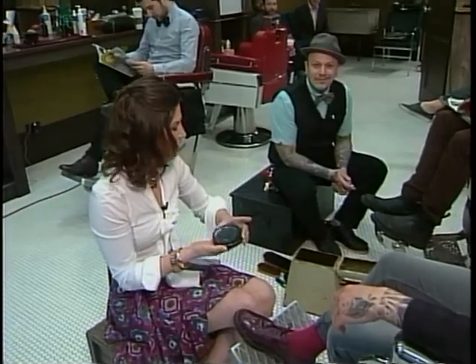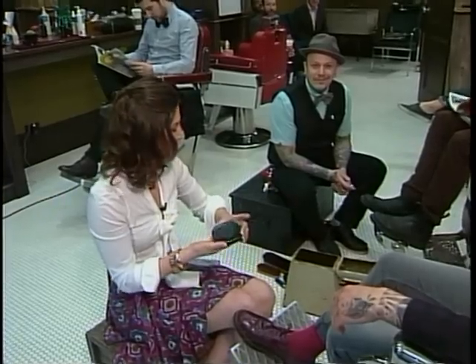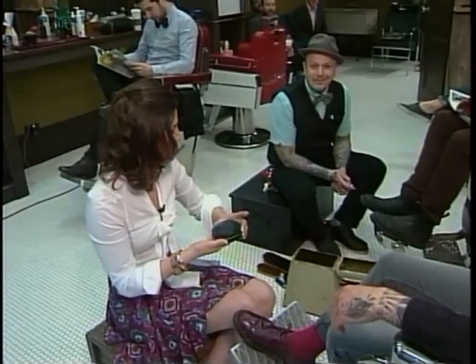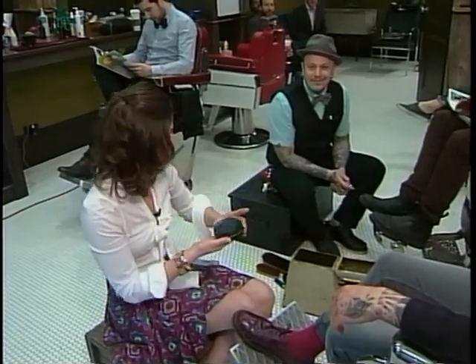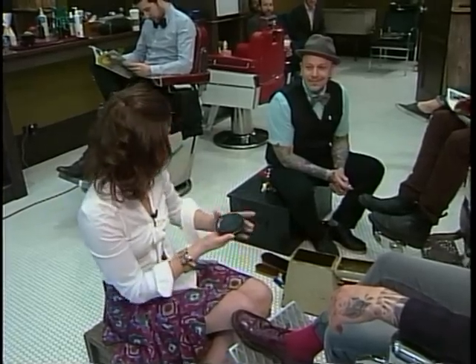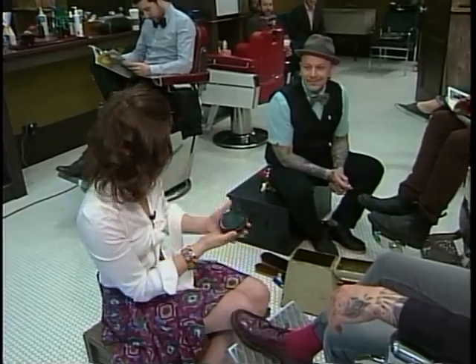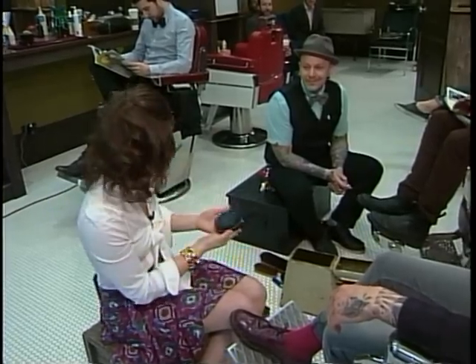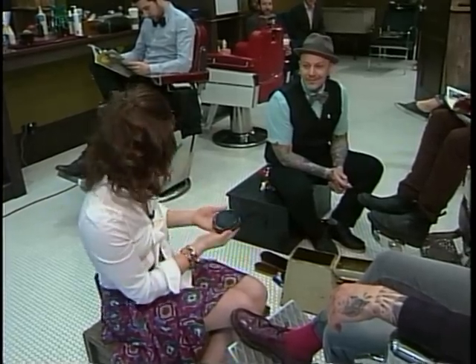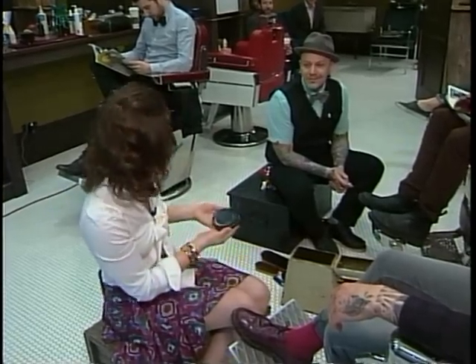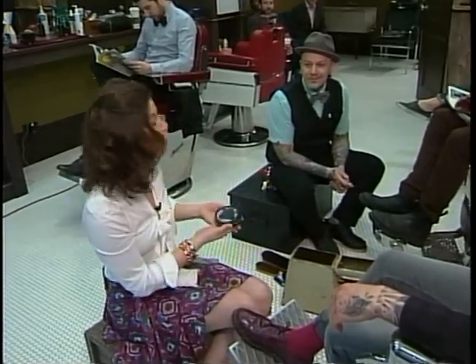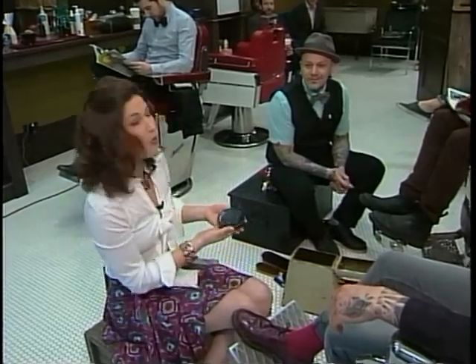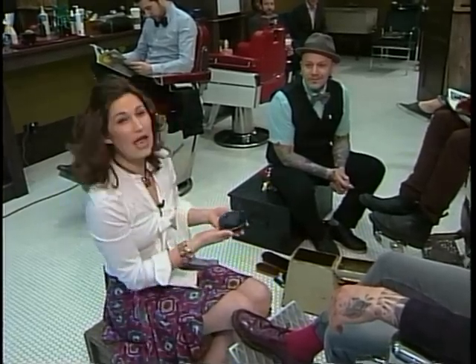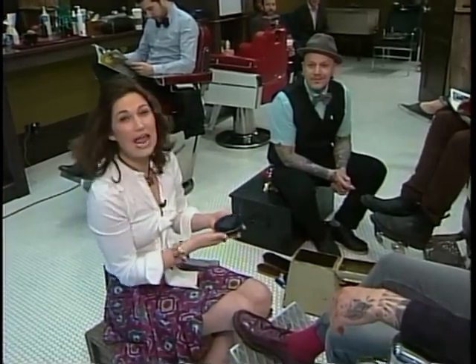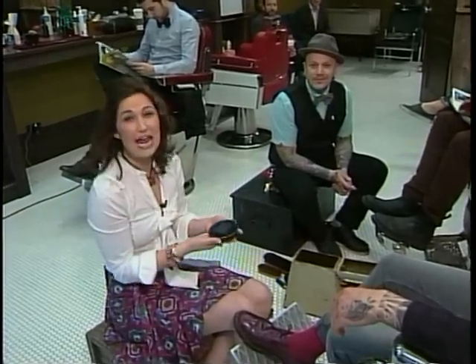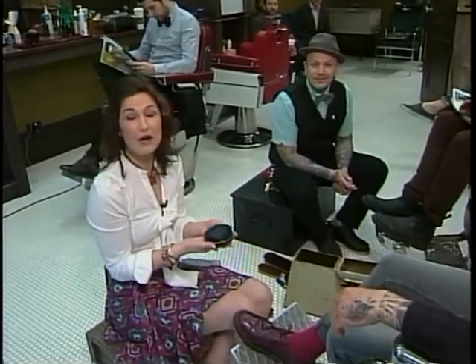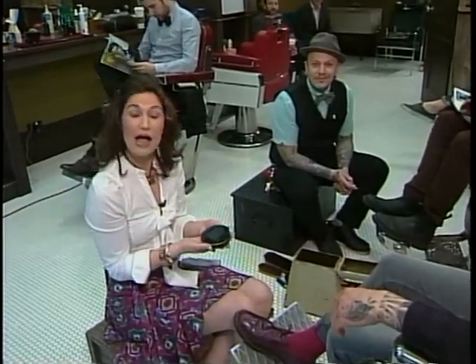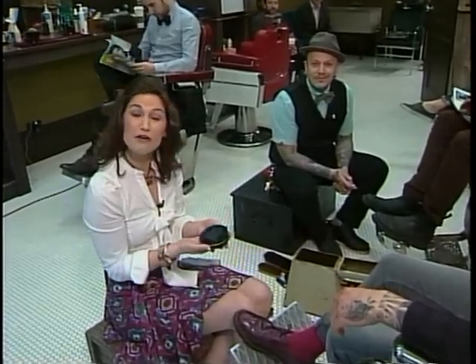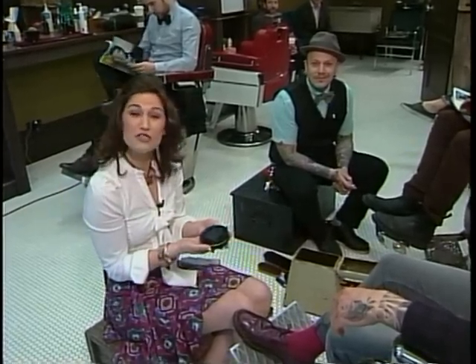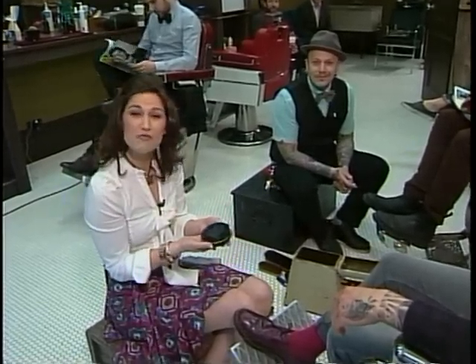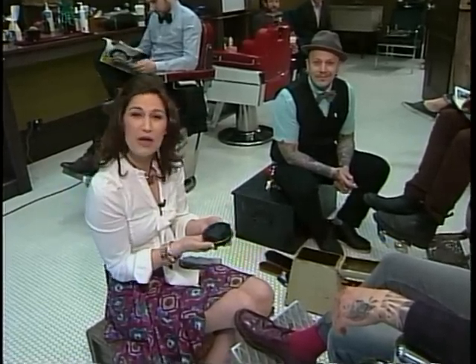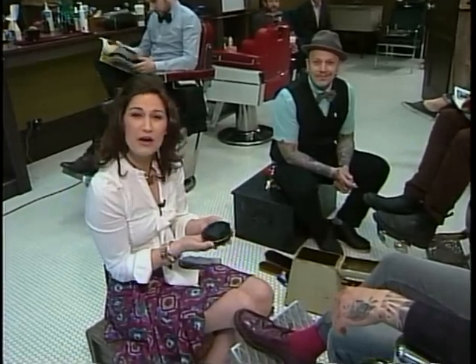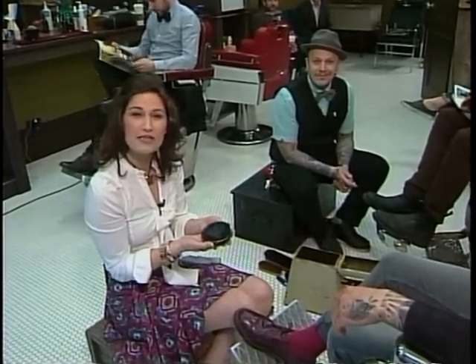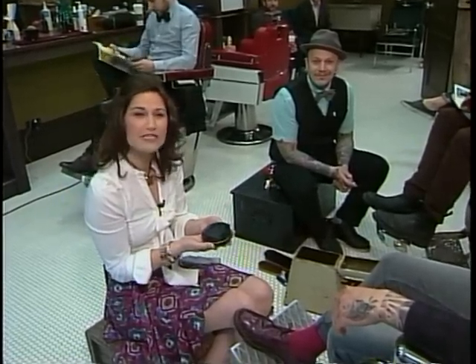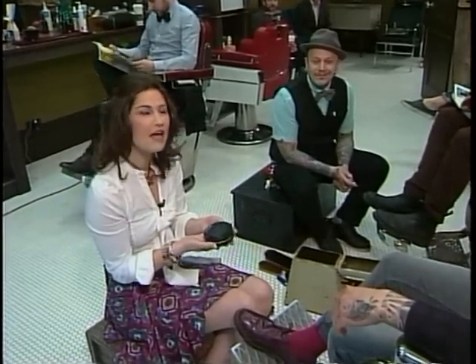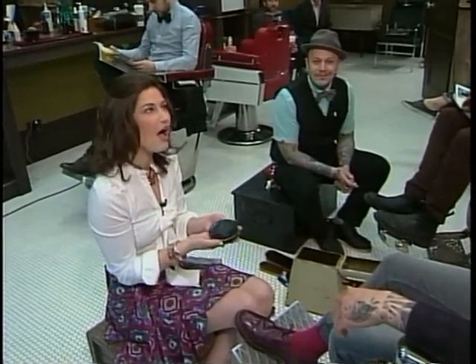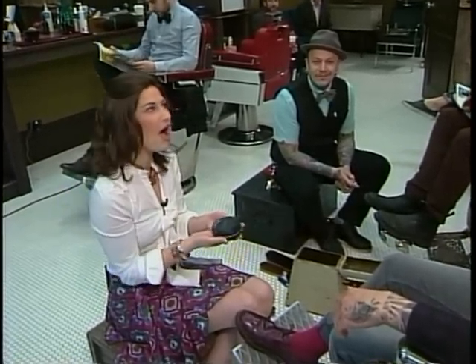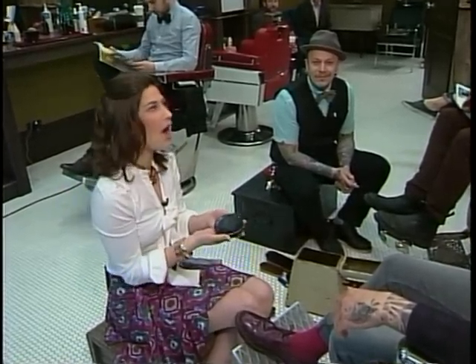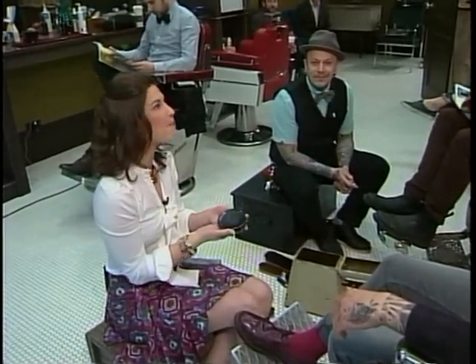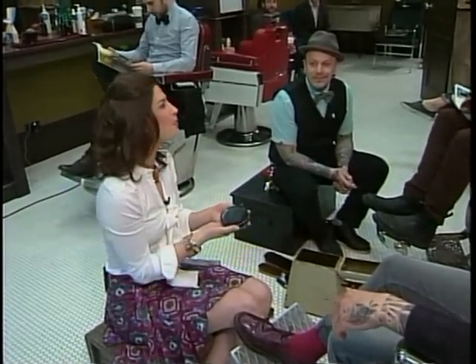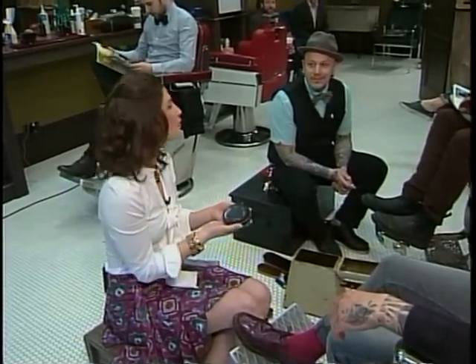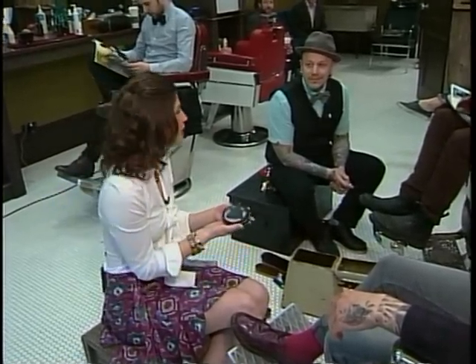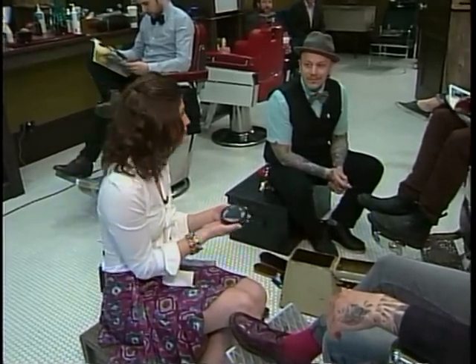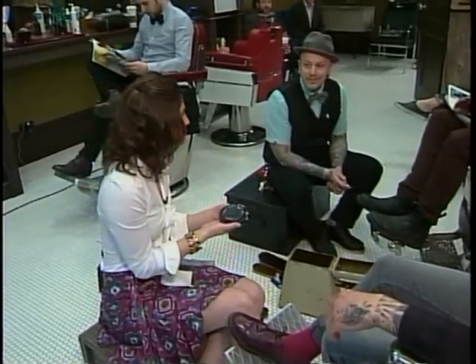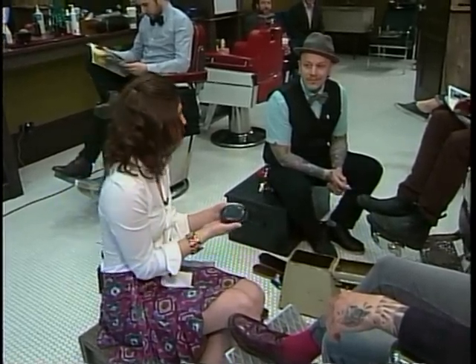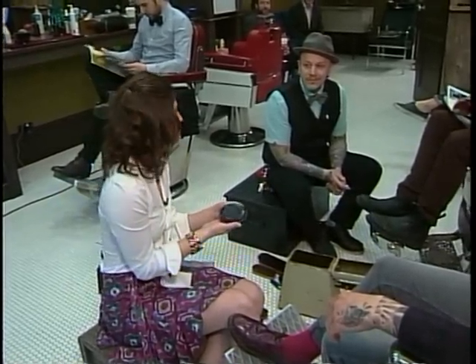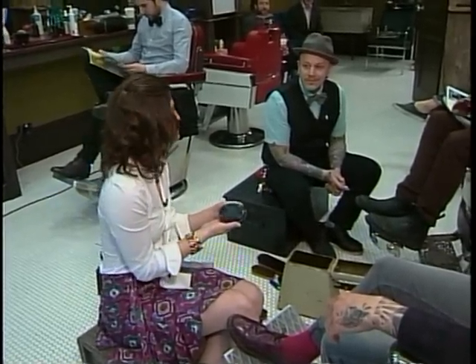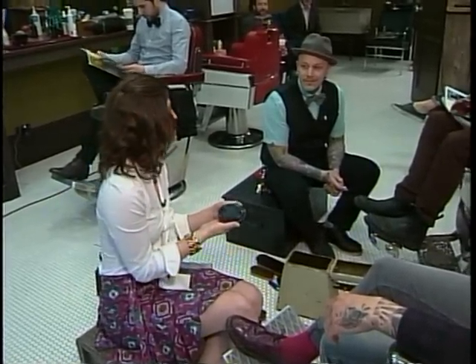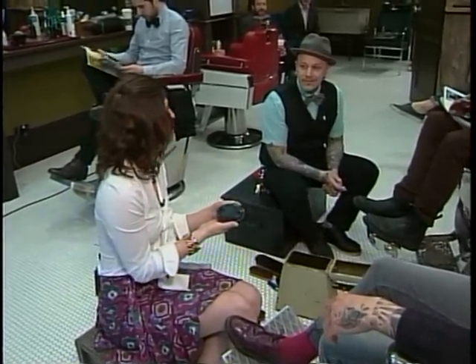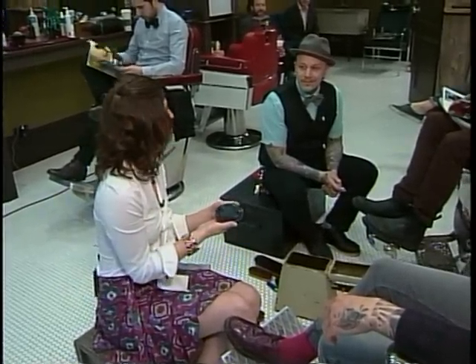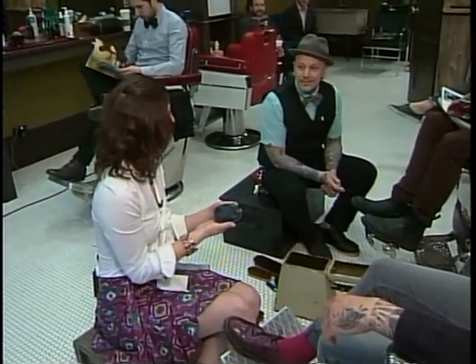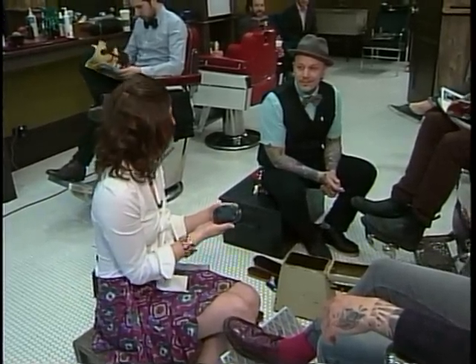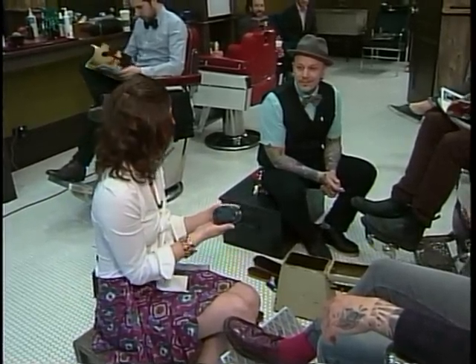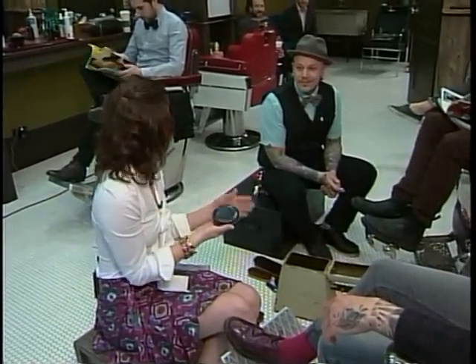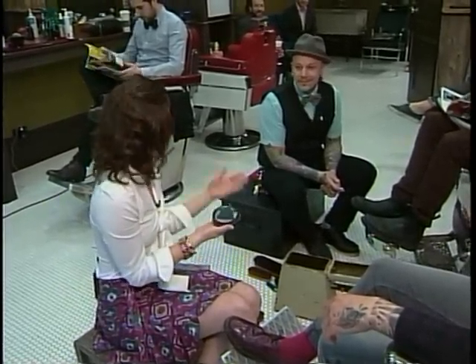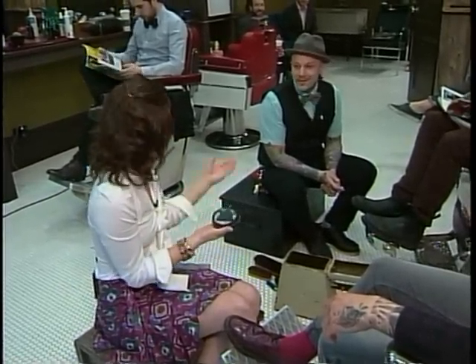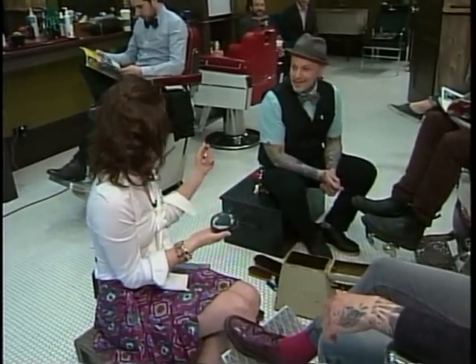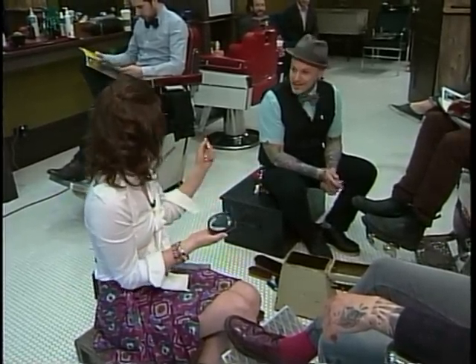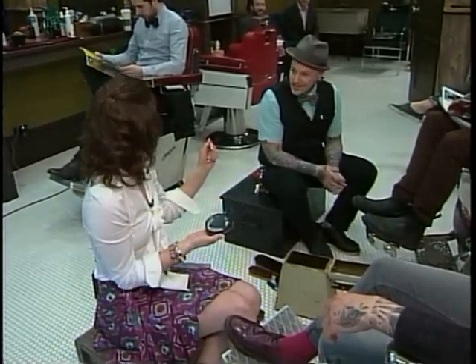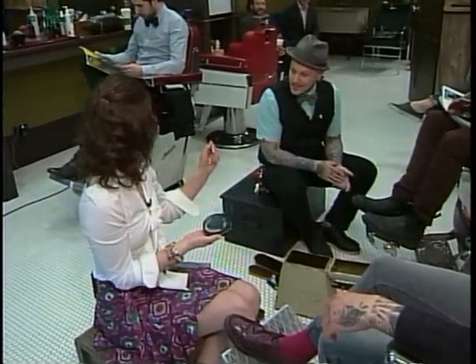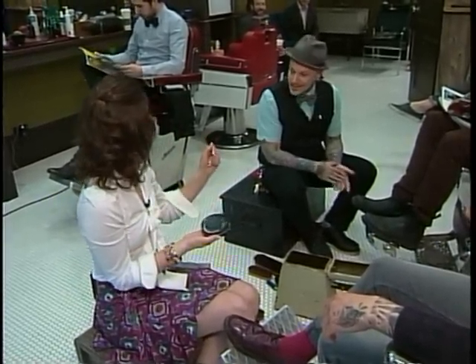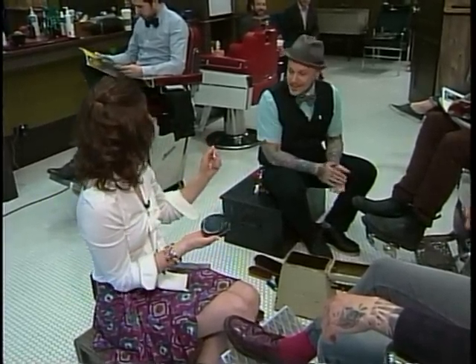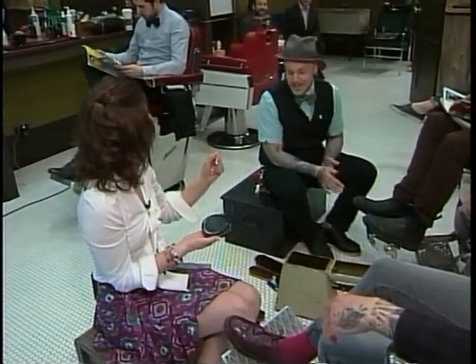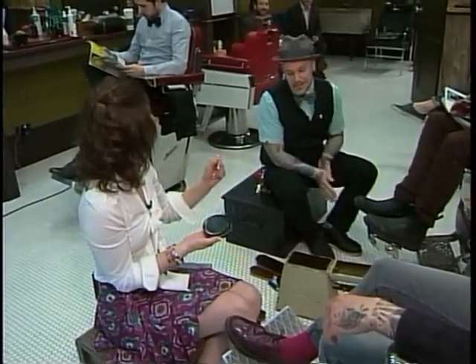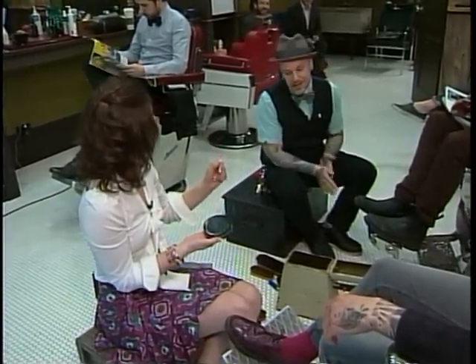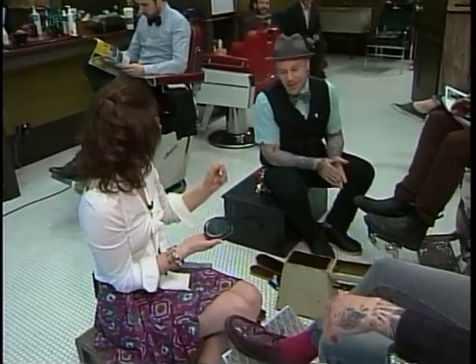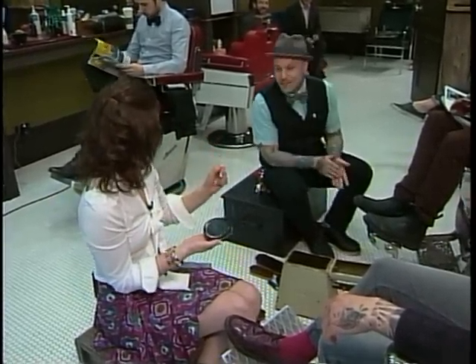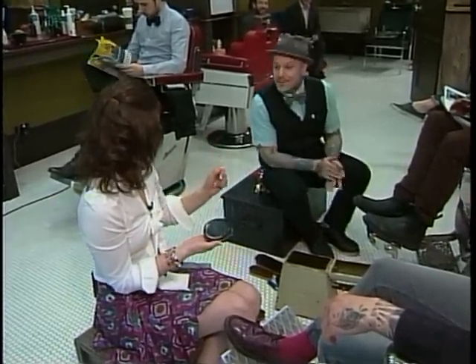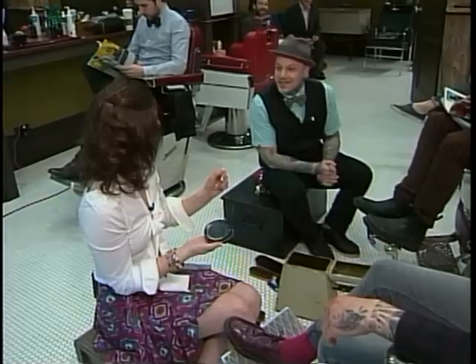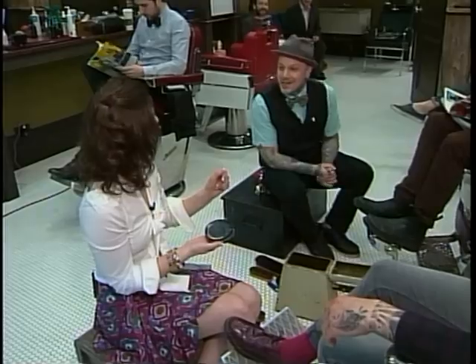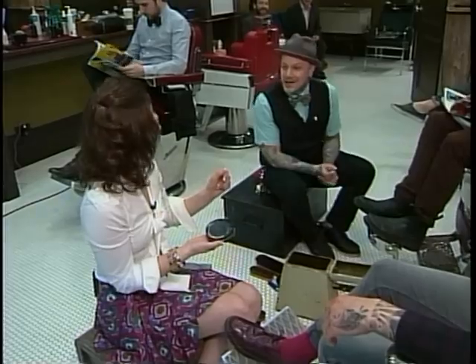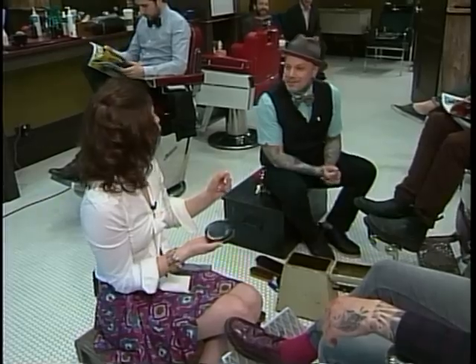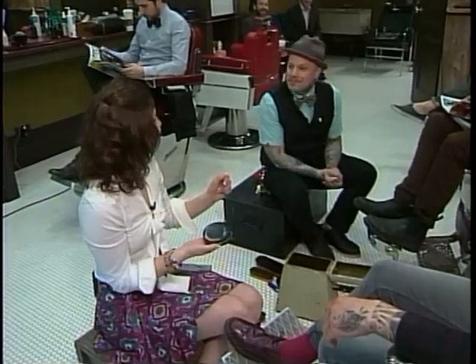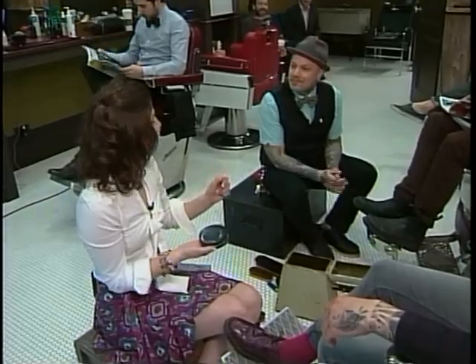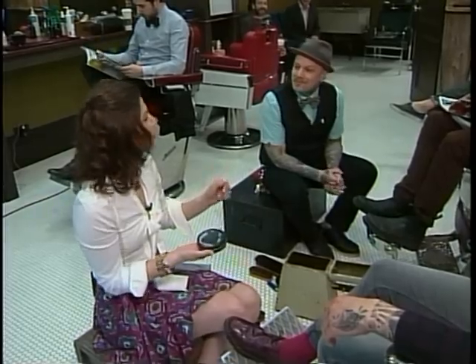Allow me to introduce Red Hader, House of Barons apprentice barber. You're learning the trade. Yes, I am.